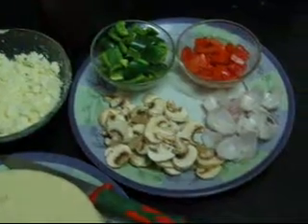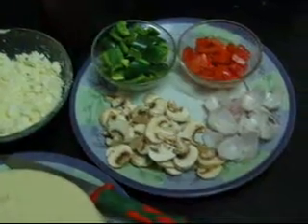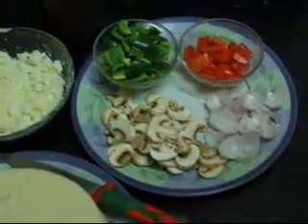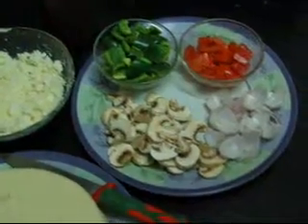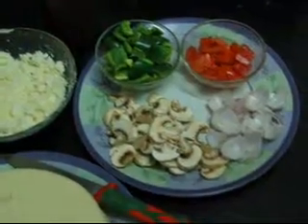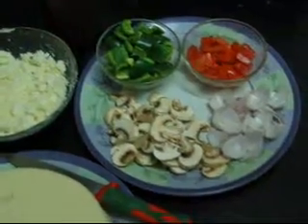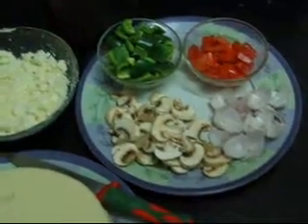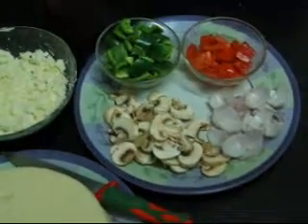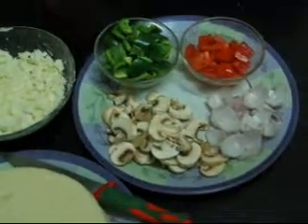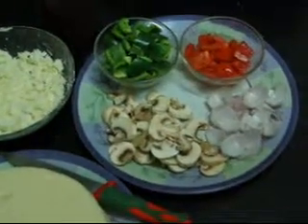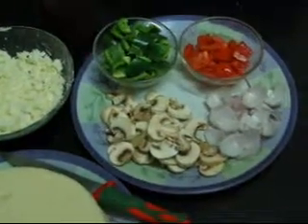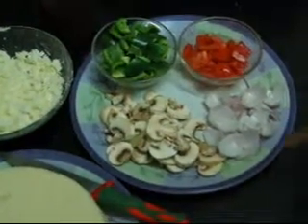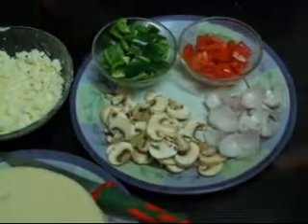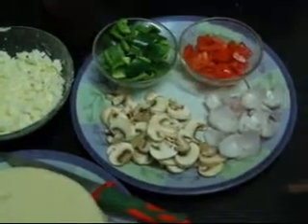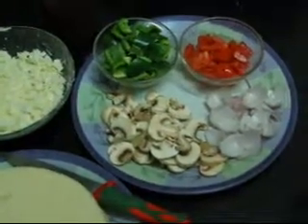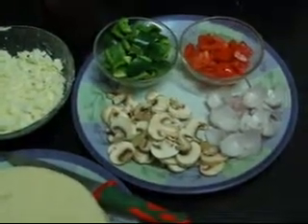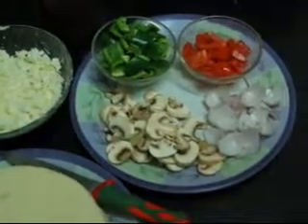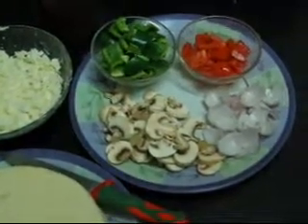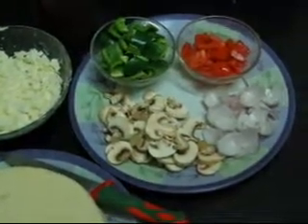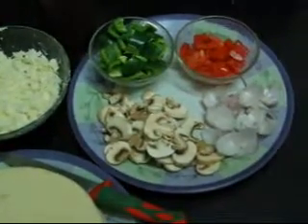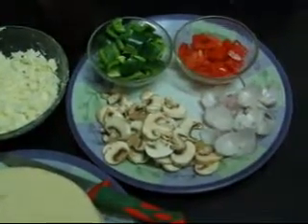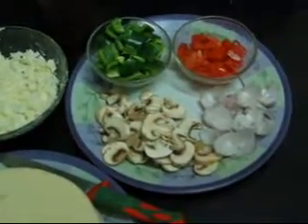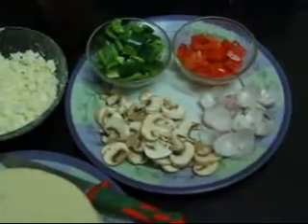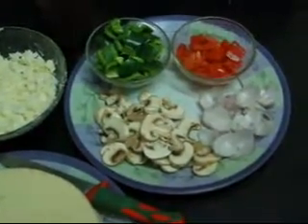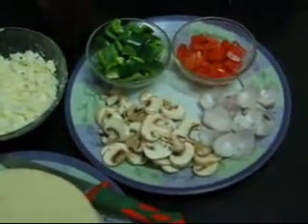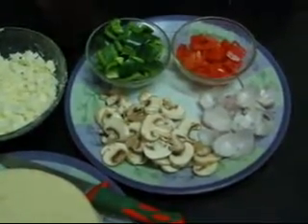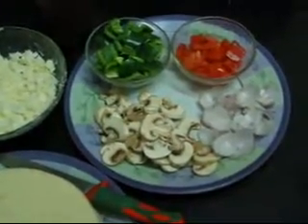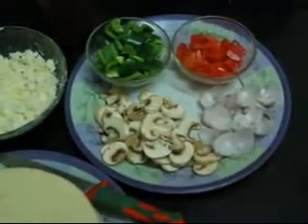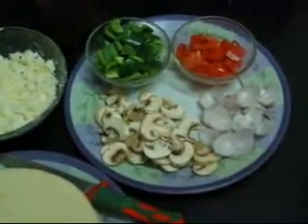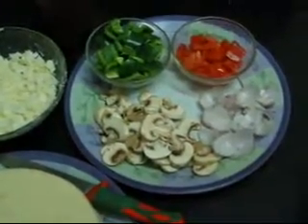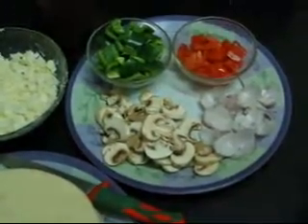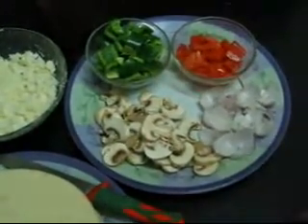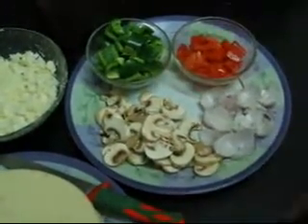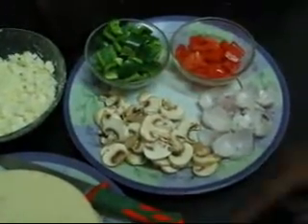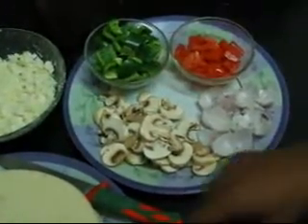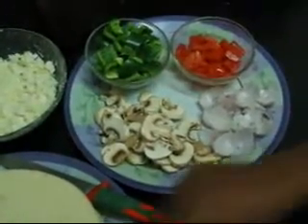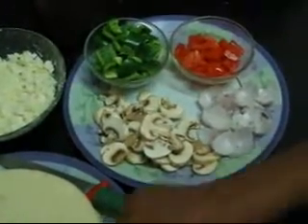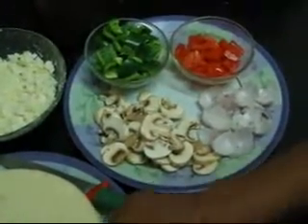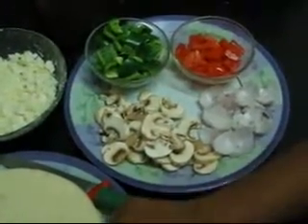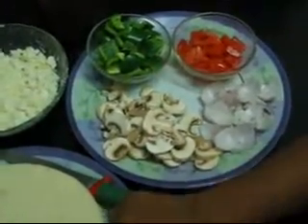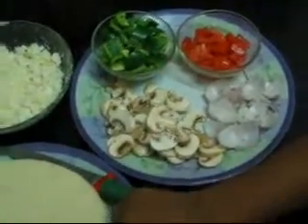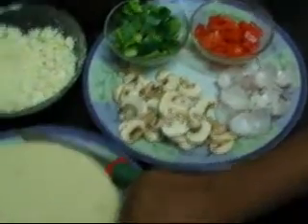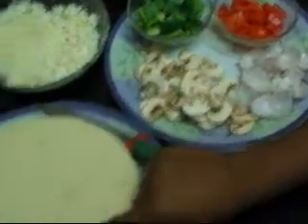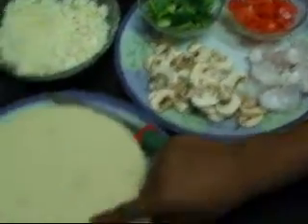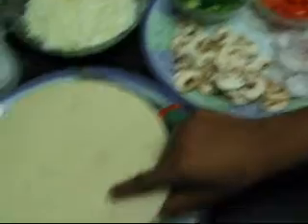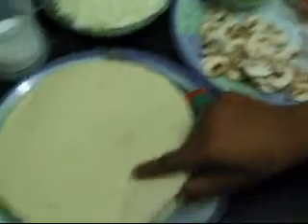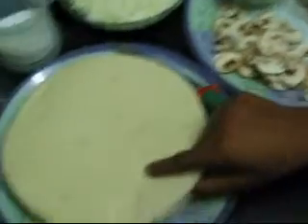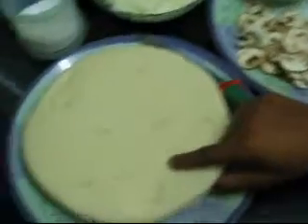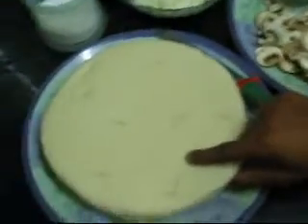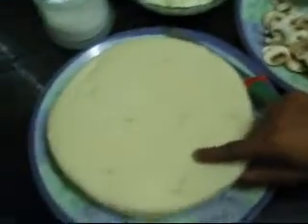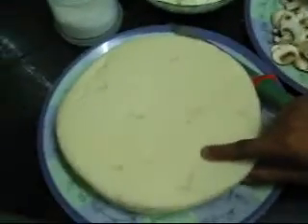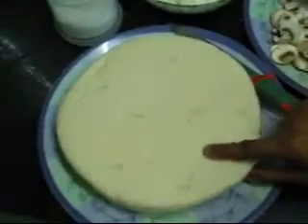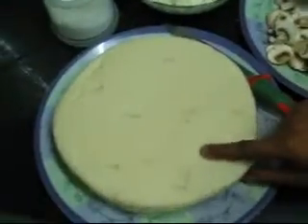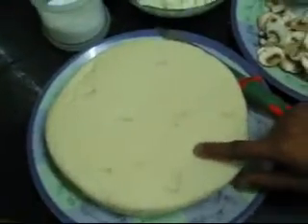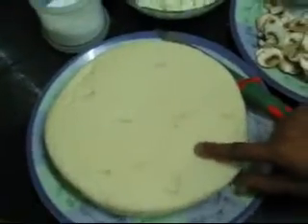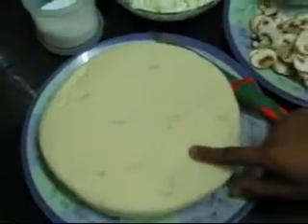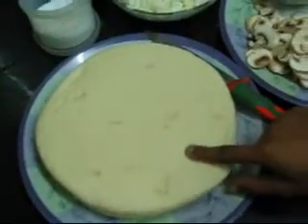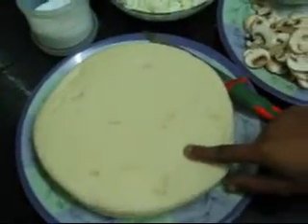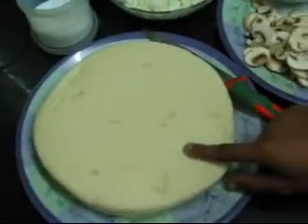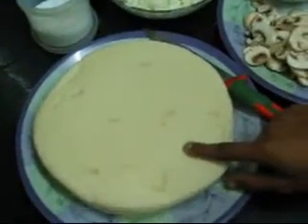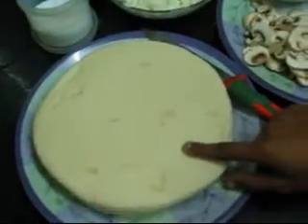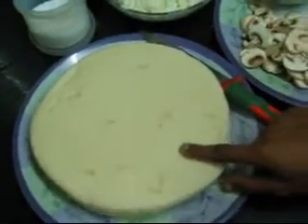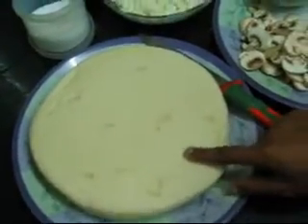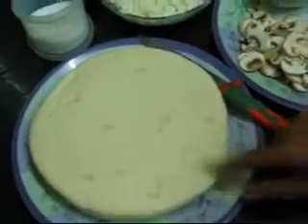Hi, we learnt how to make pizzas today. The ingredients we would need: we have a ready-made pizza base, which is a medium pizza.